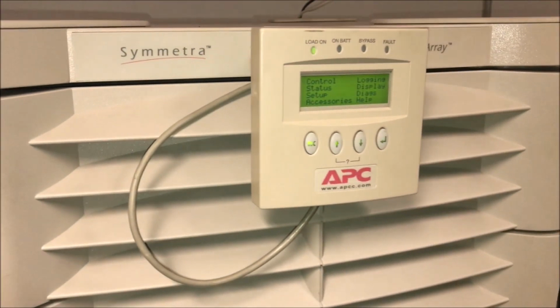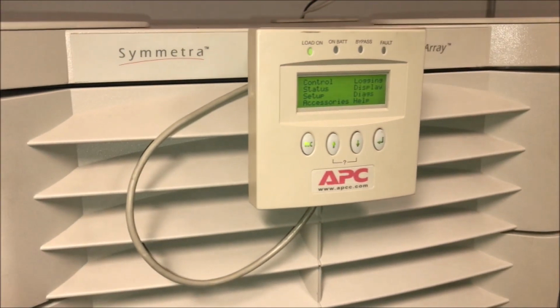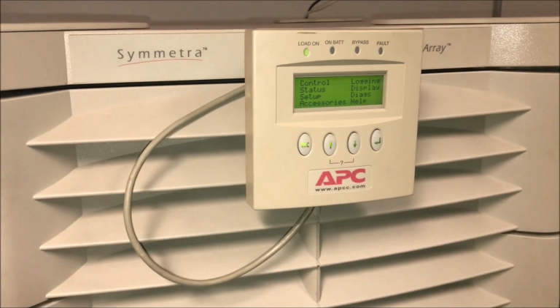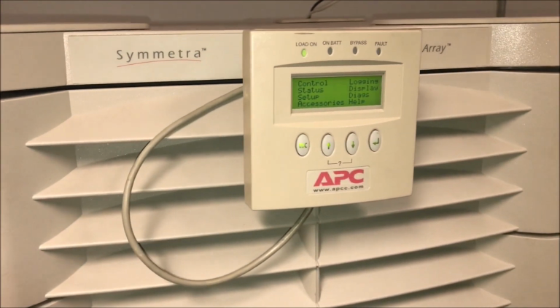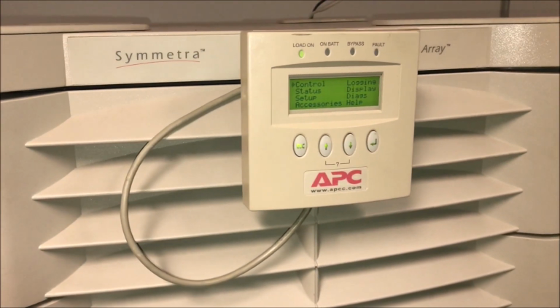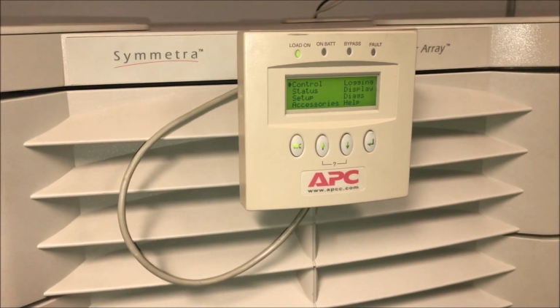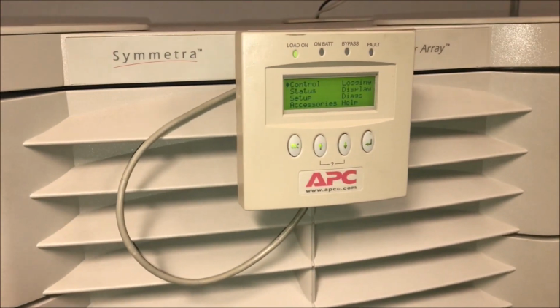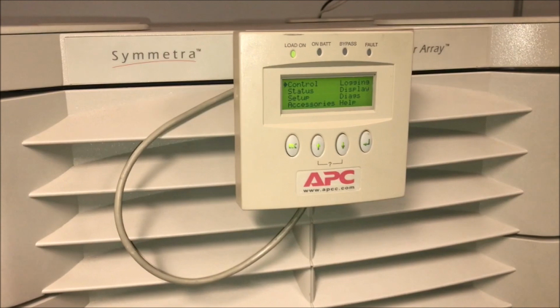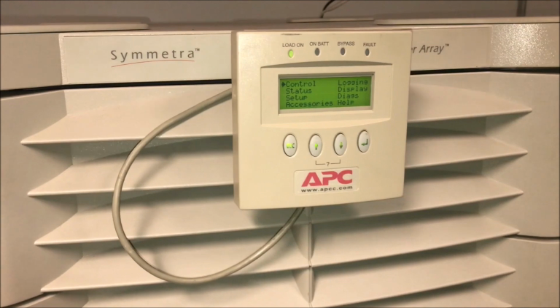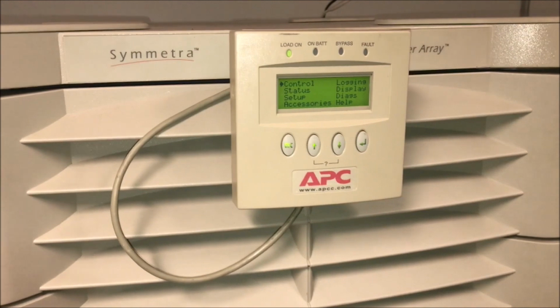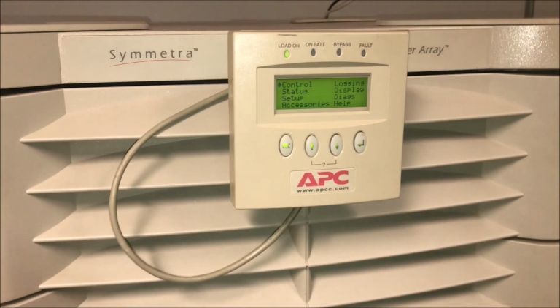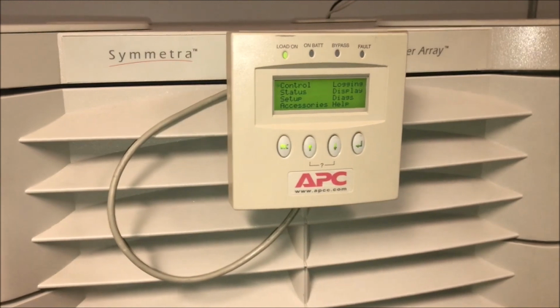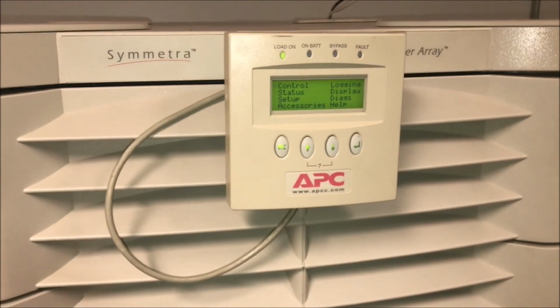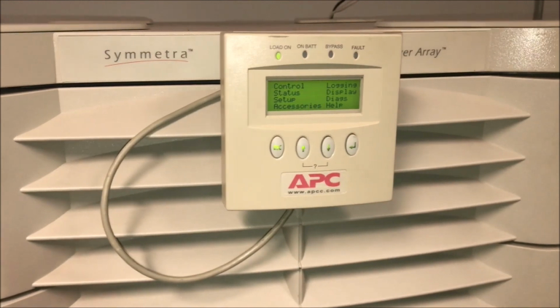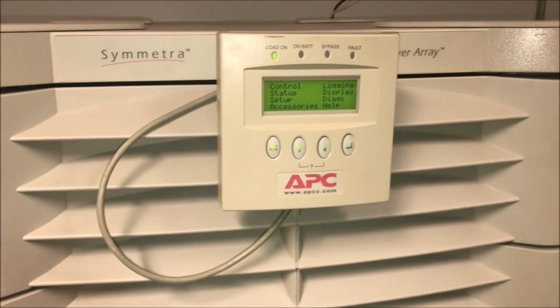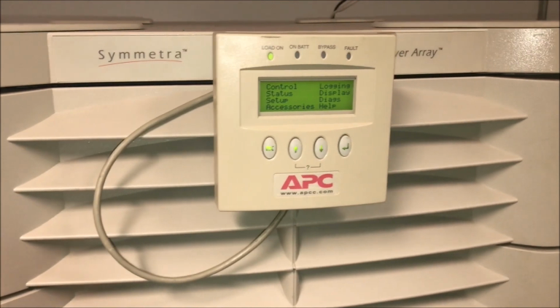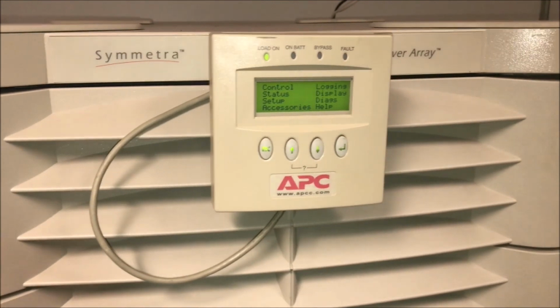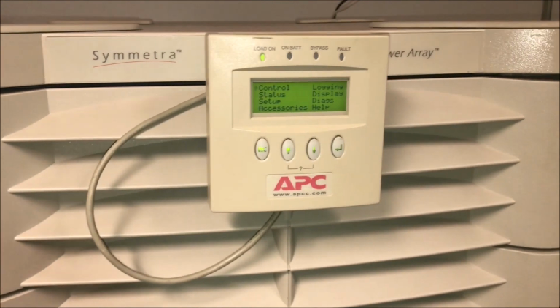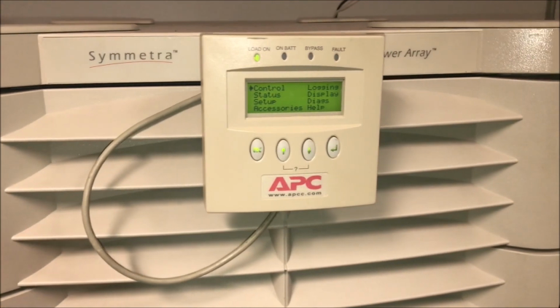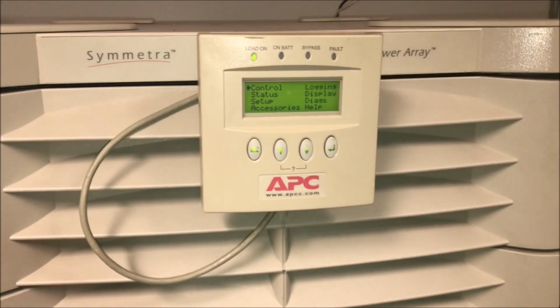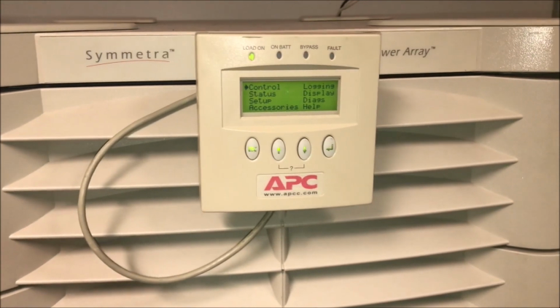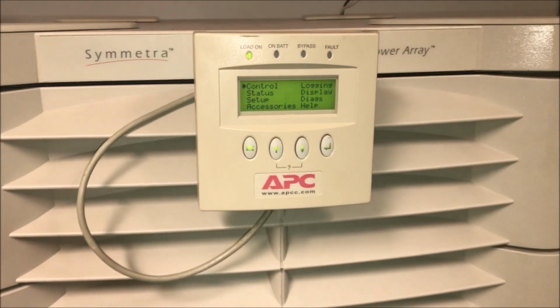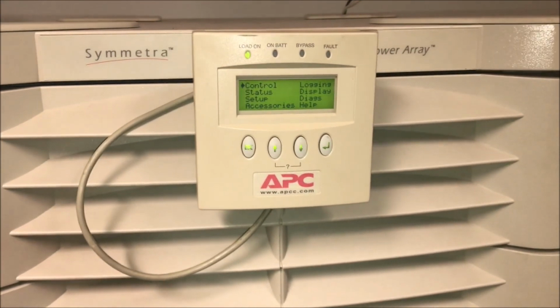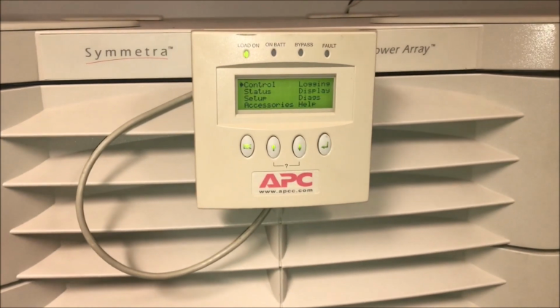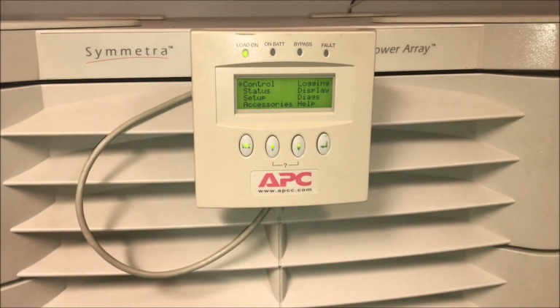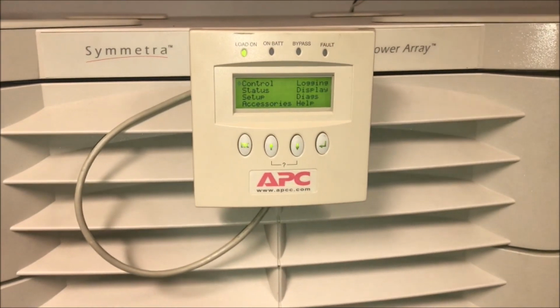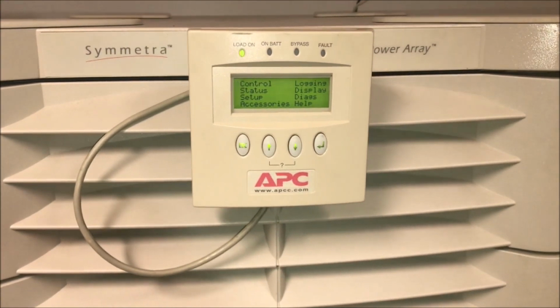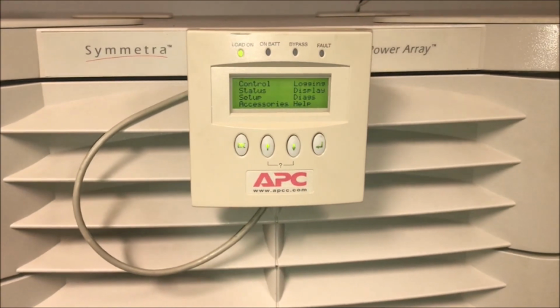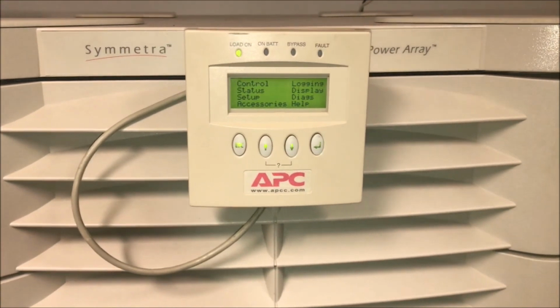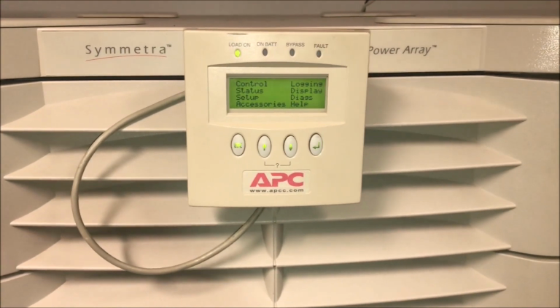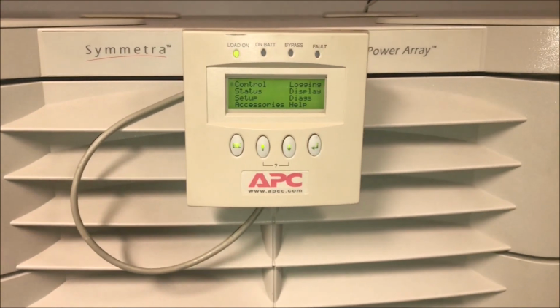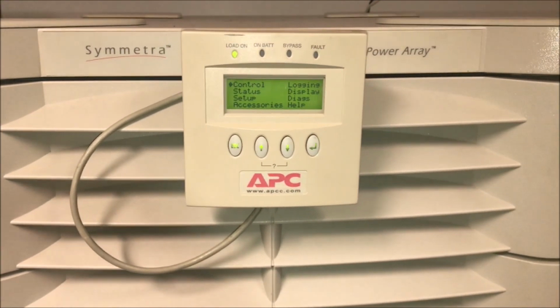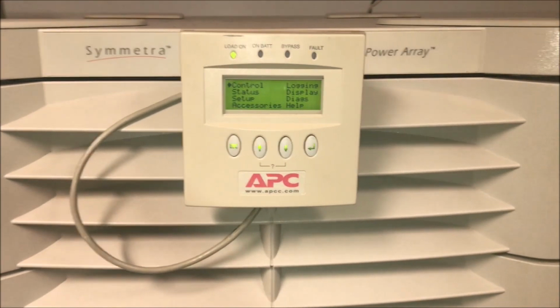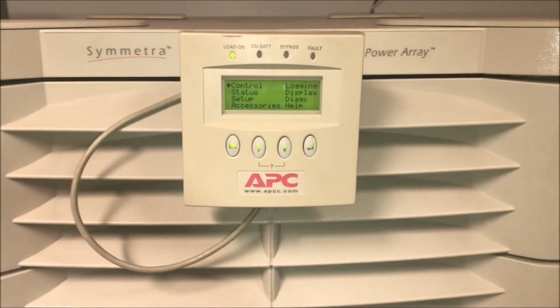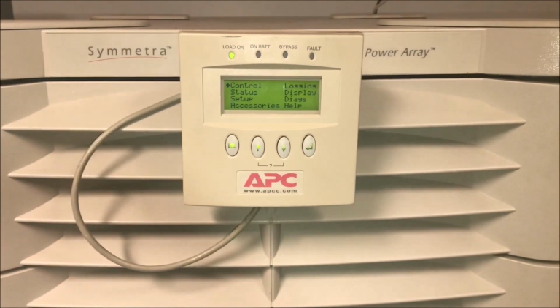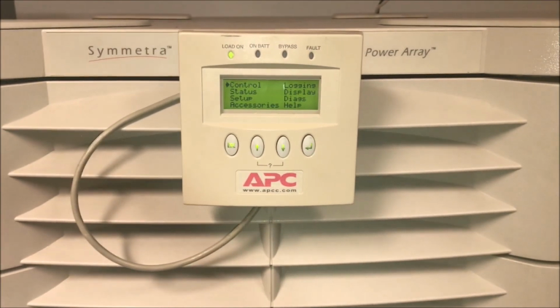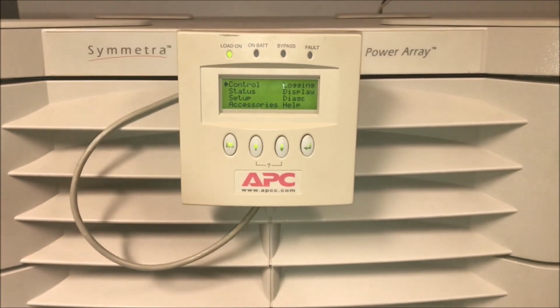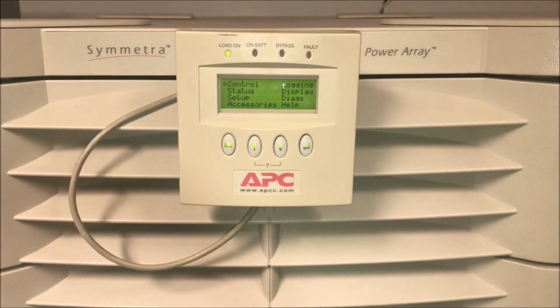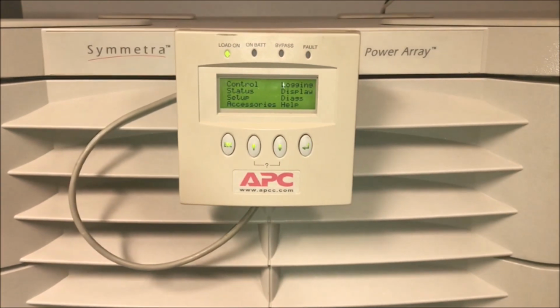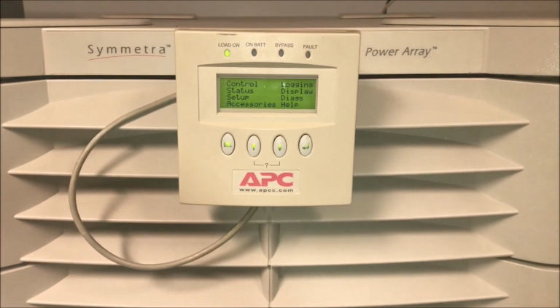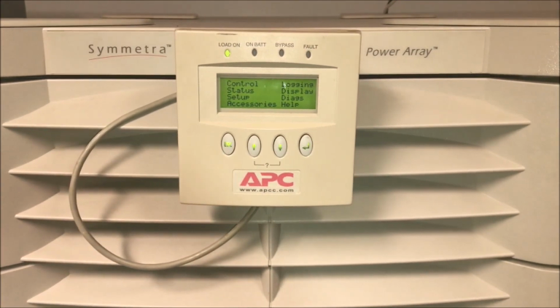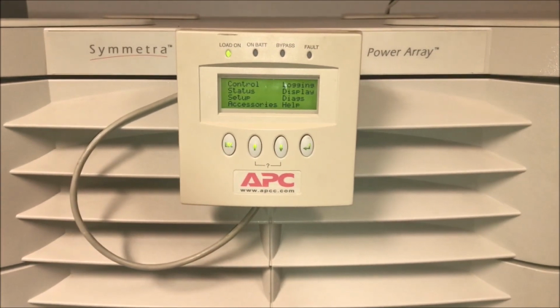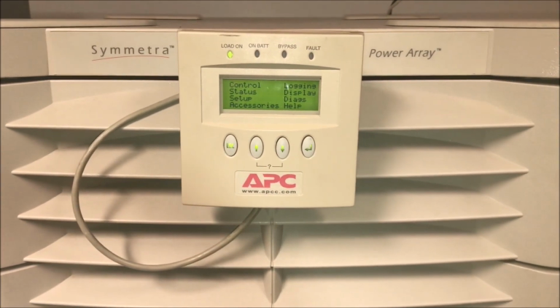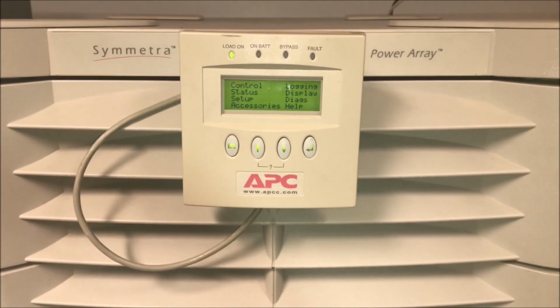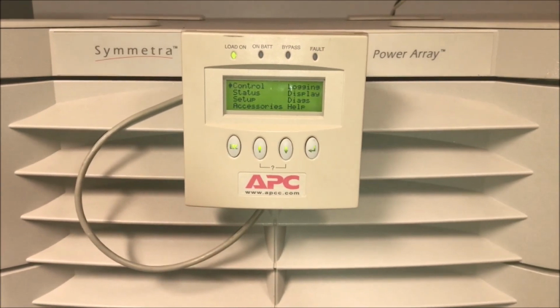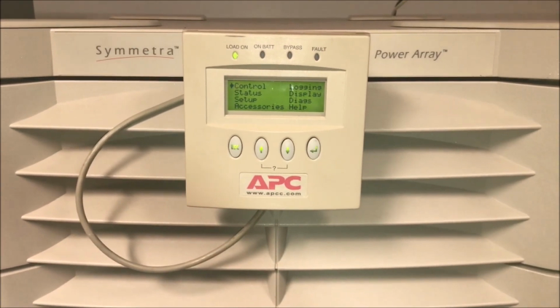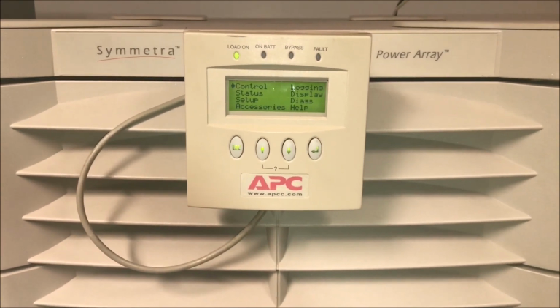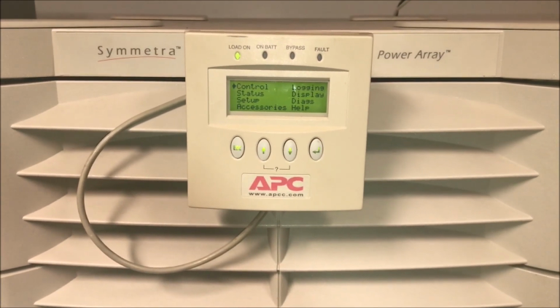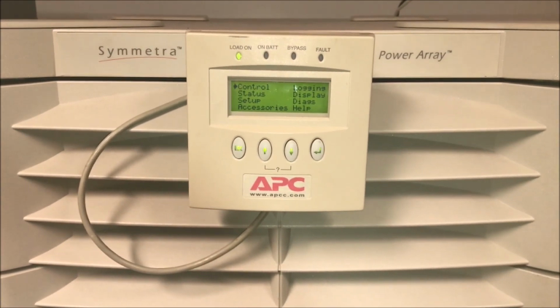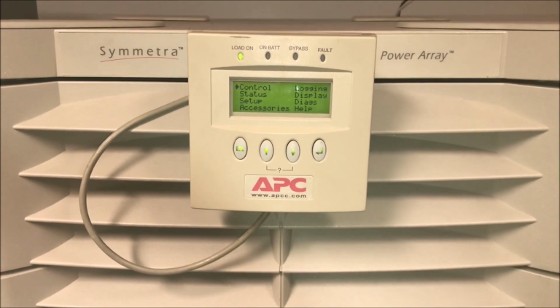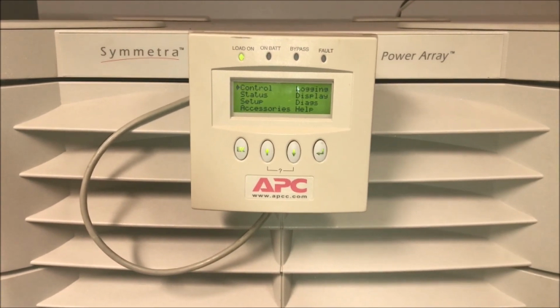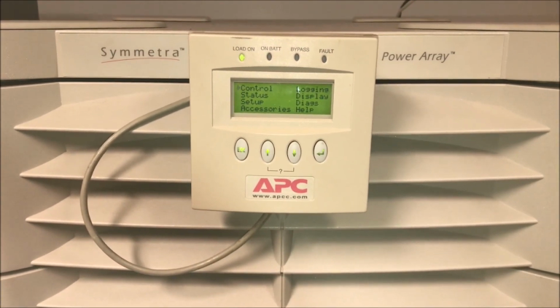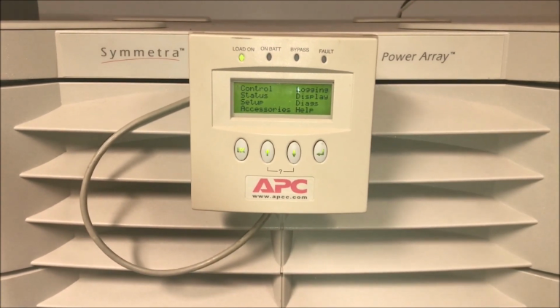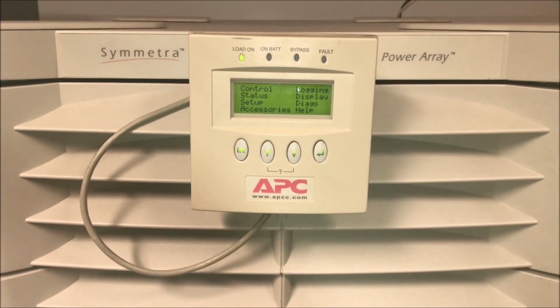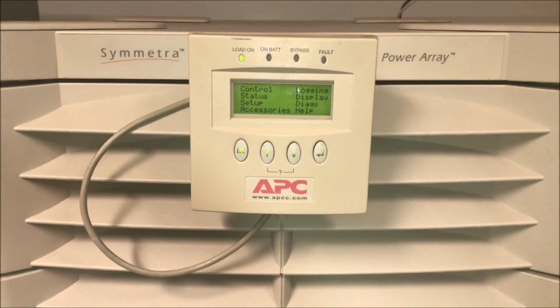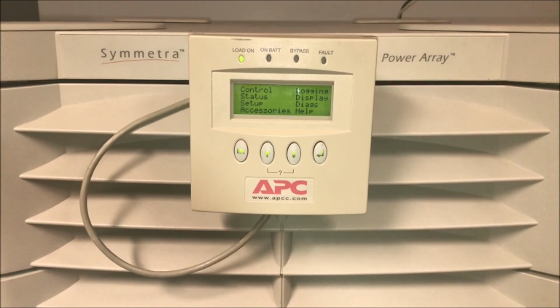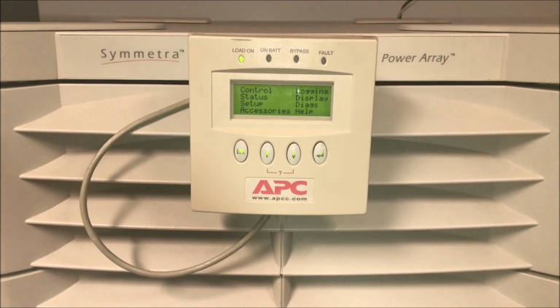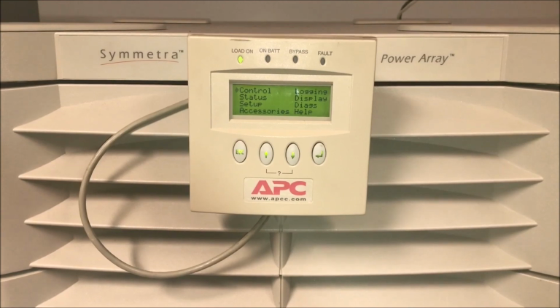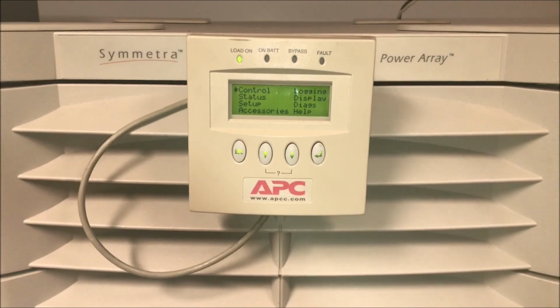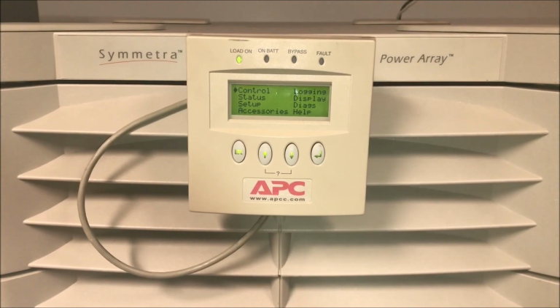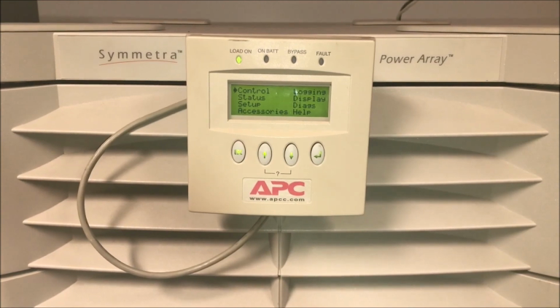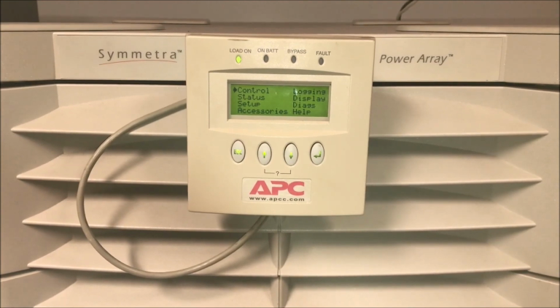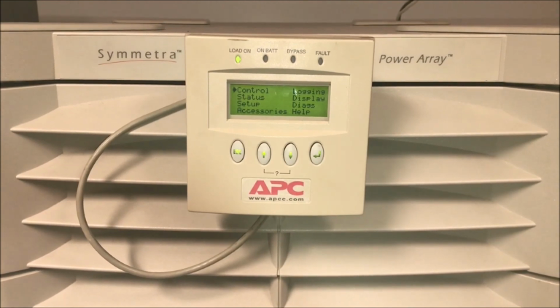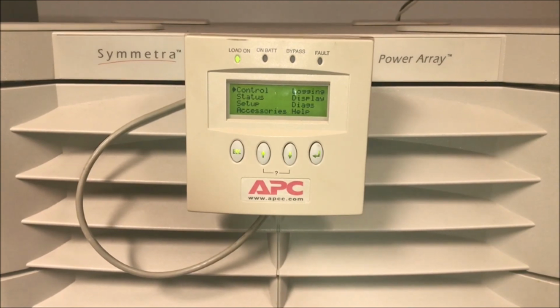Please contact APC technical support for further troubleshooting, and thank you for choosing APC by Schneider Electric.